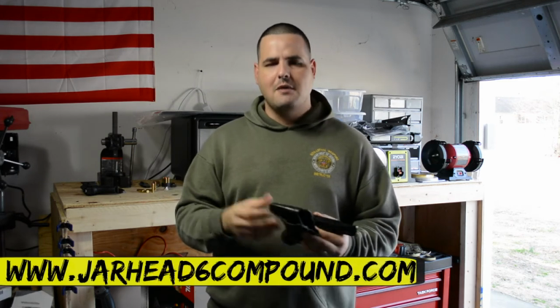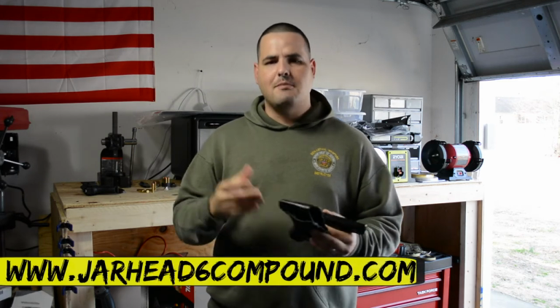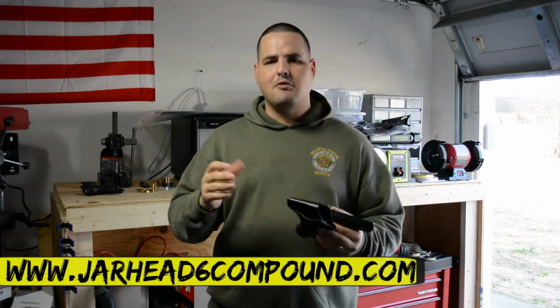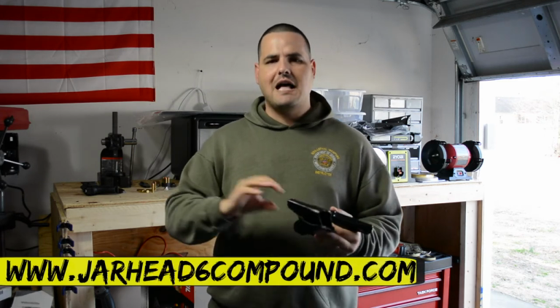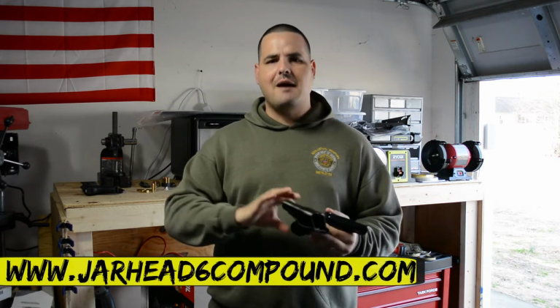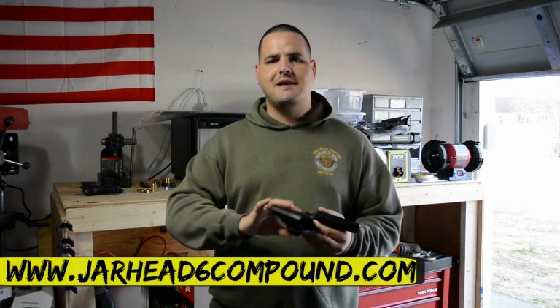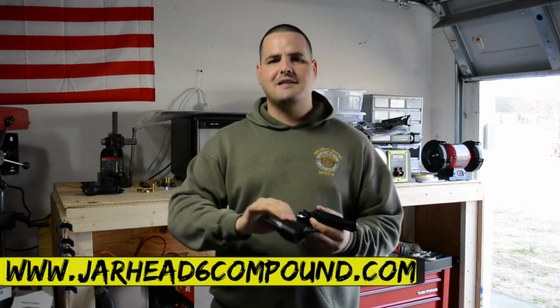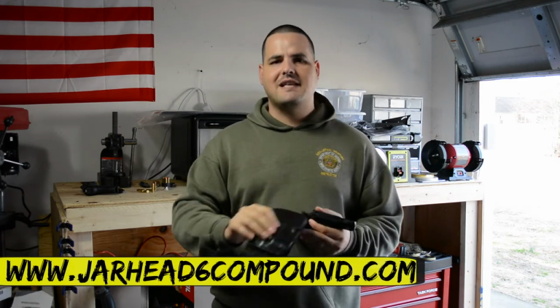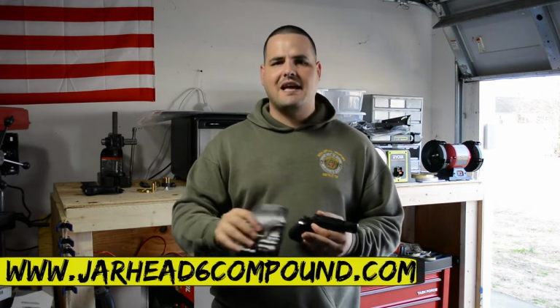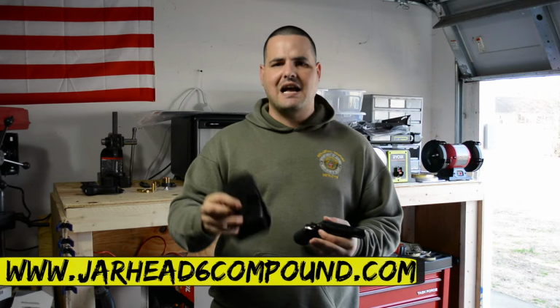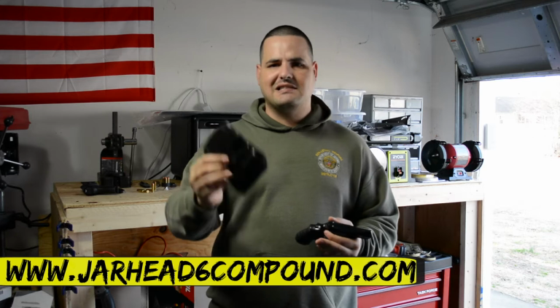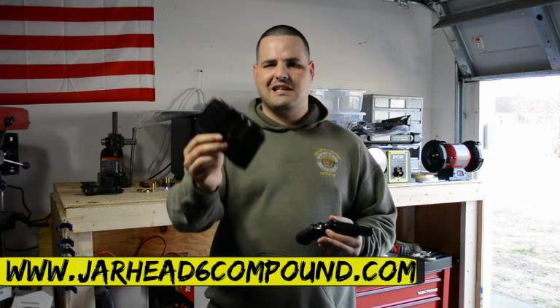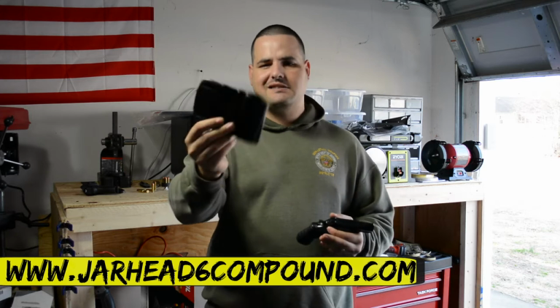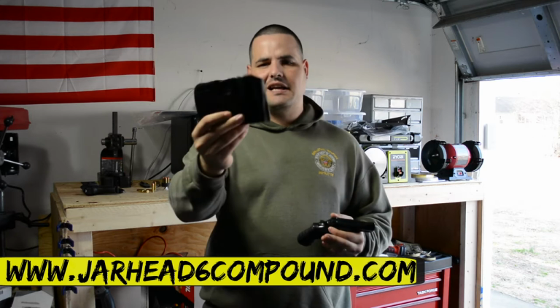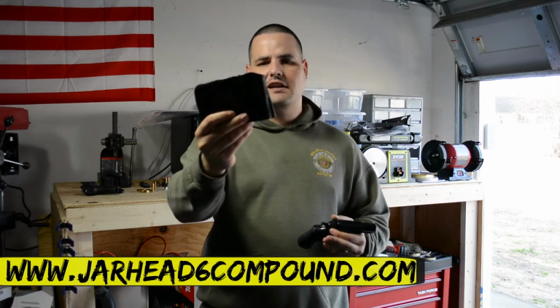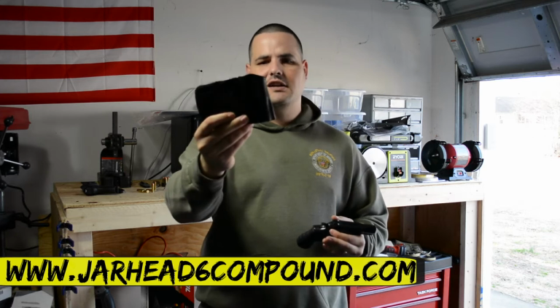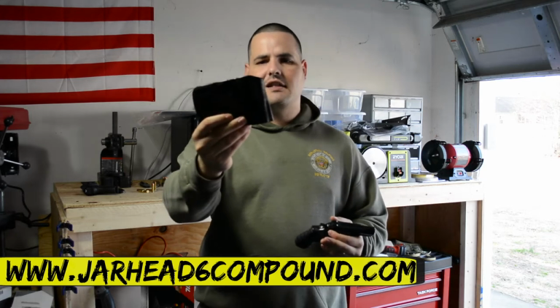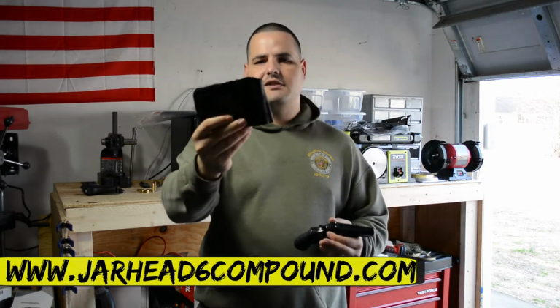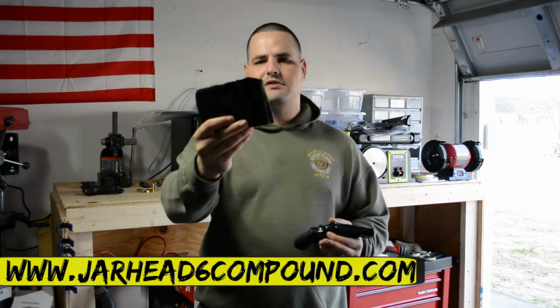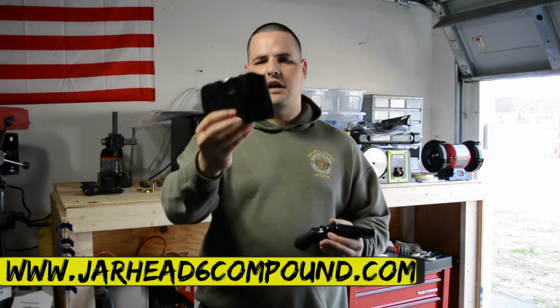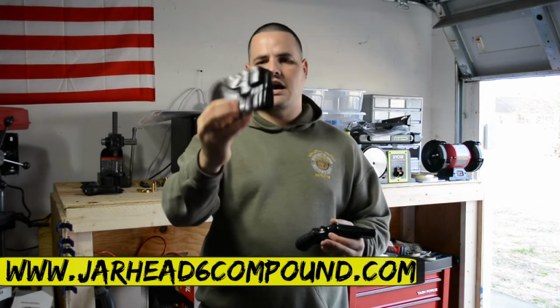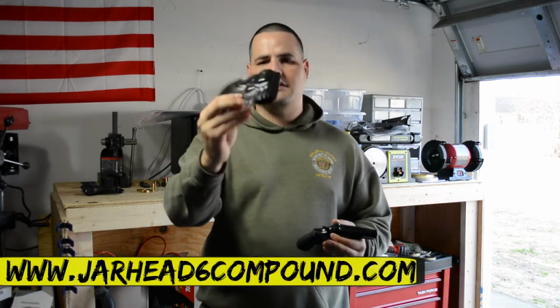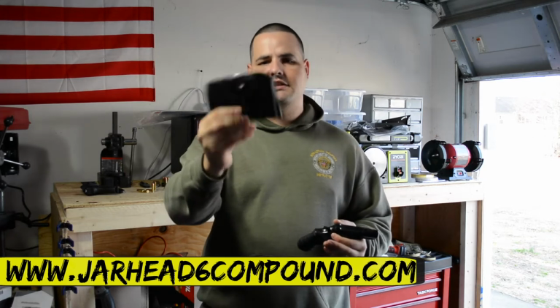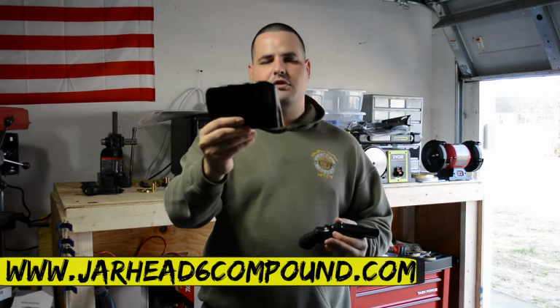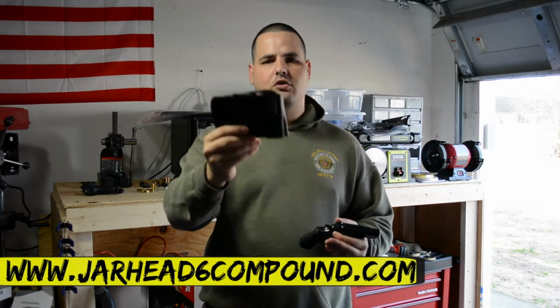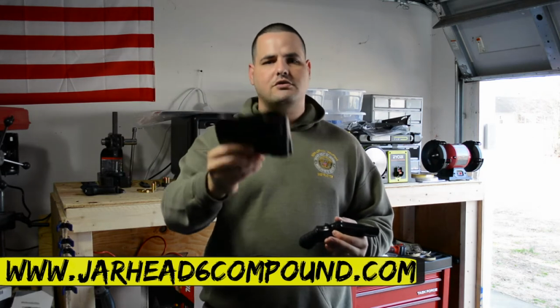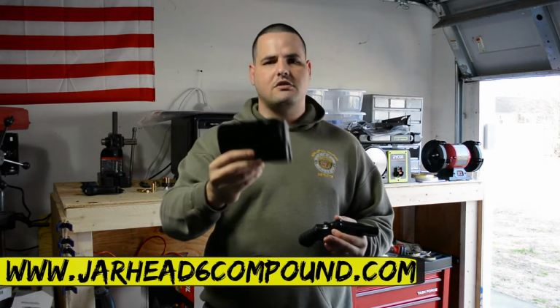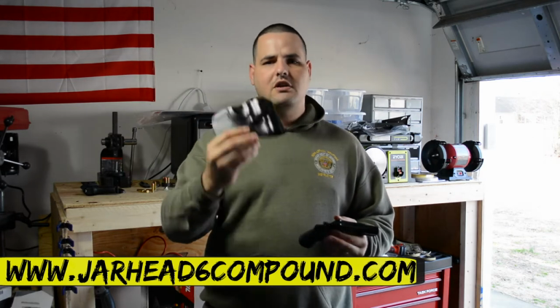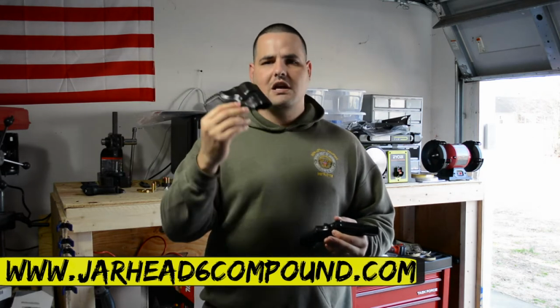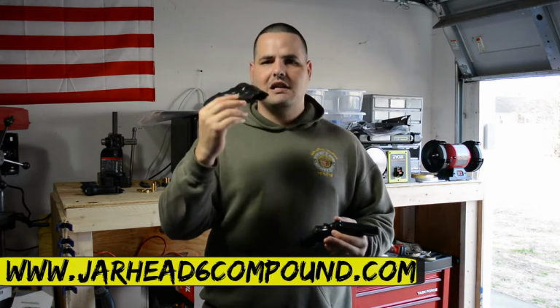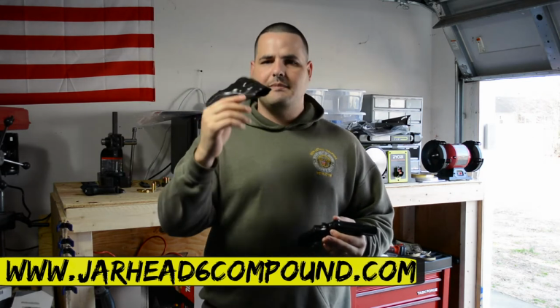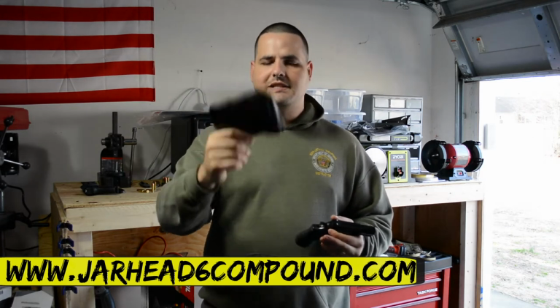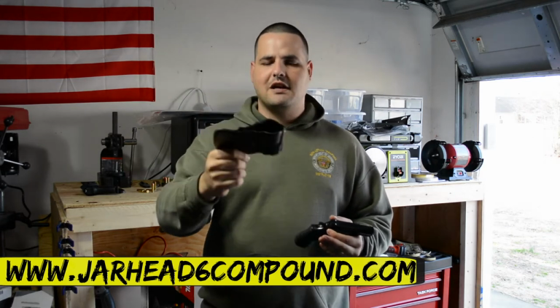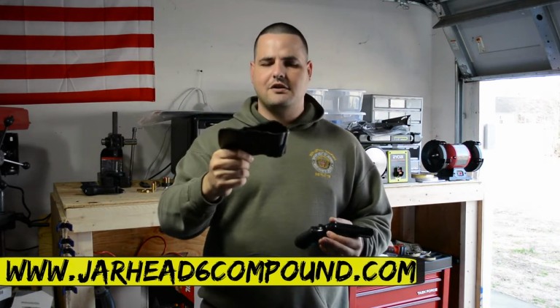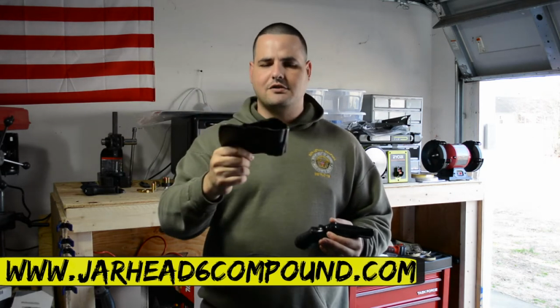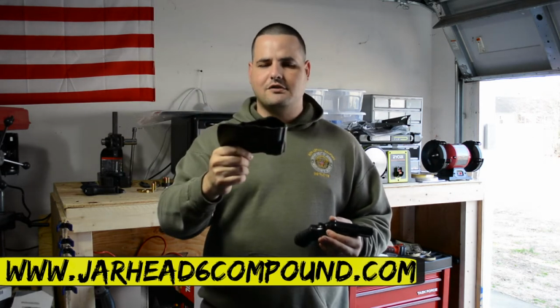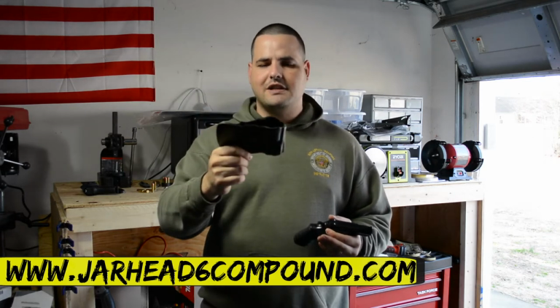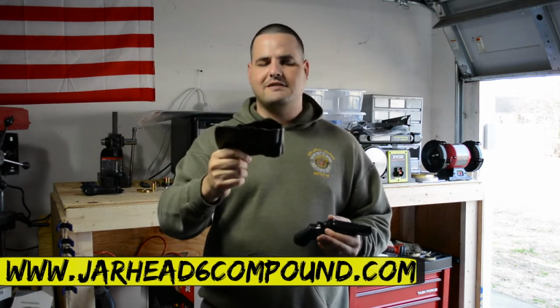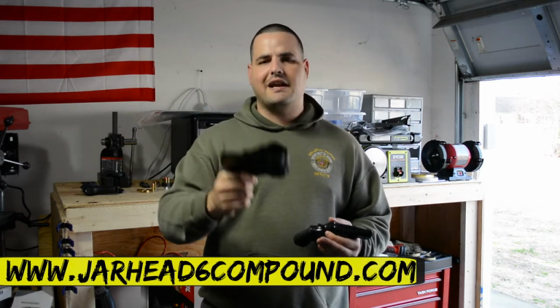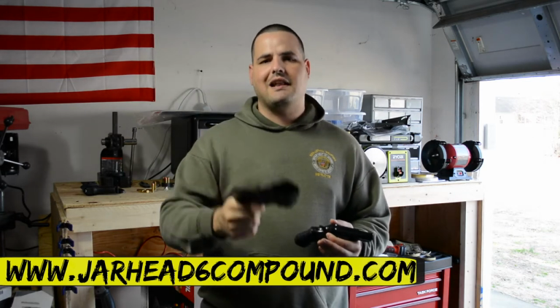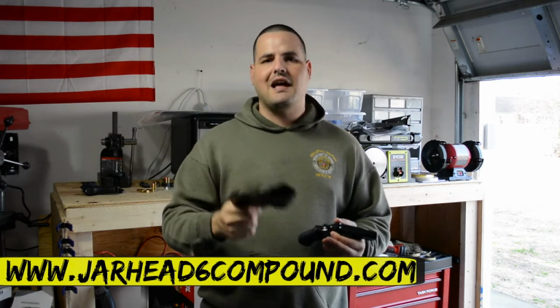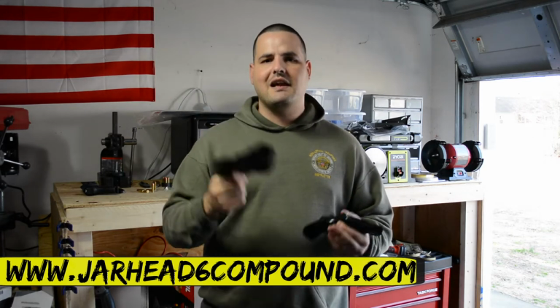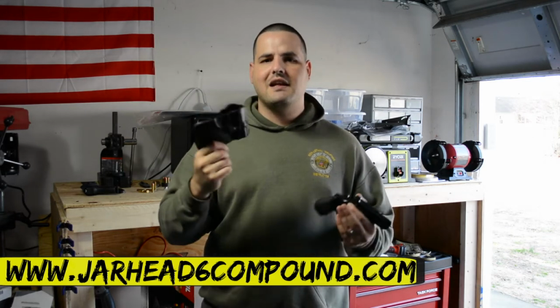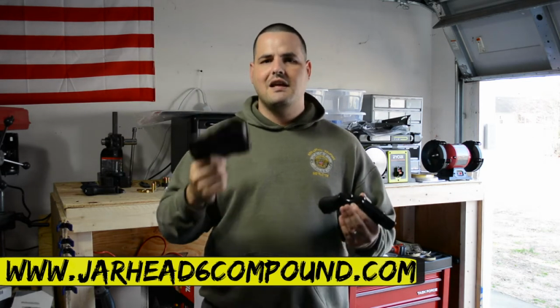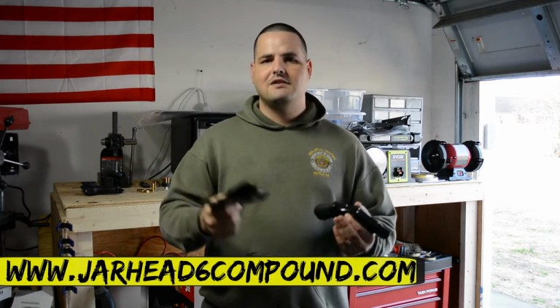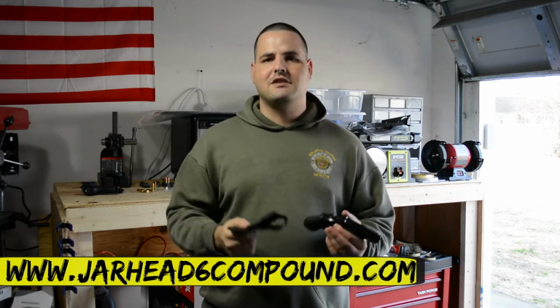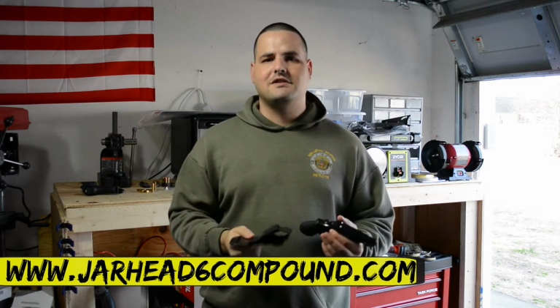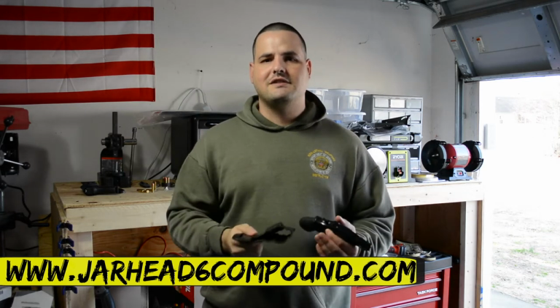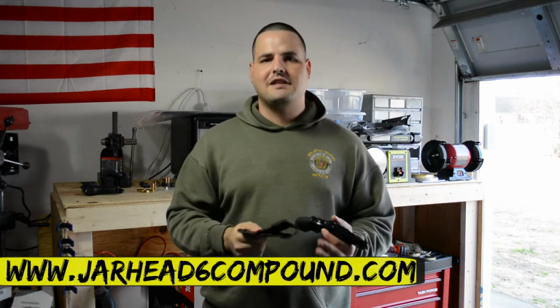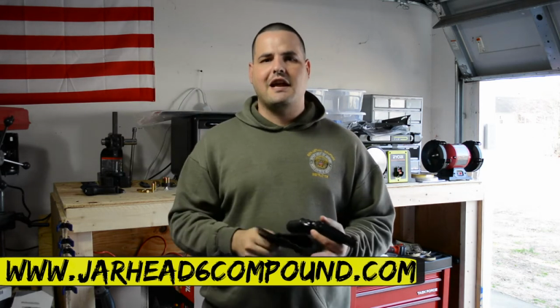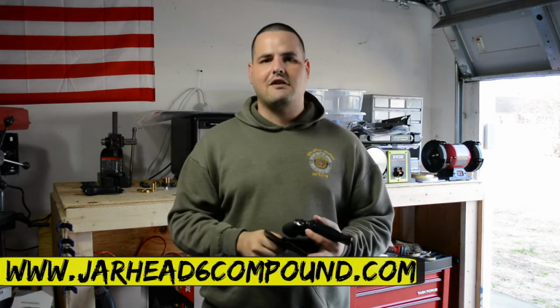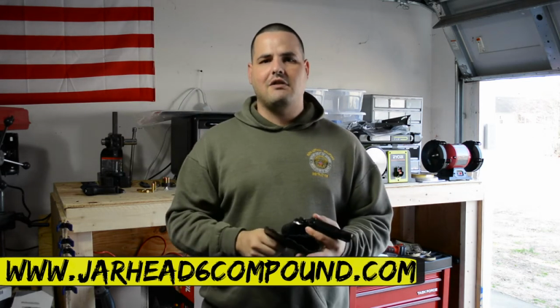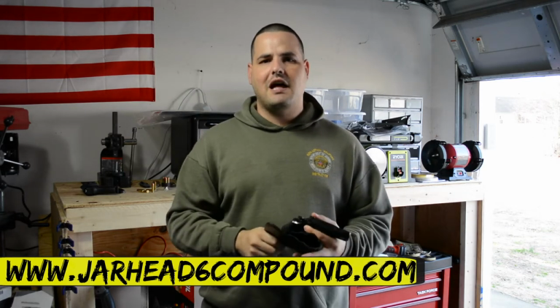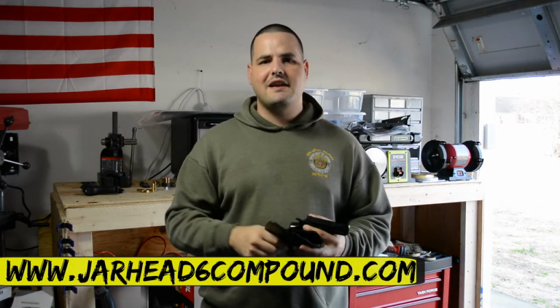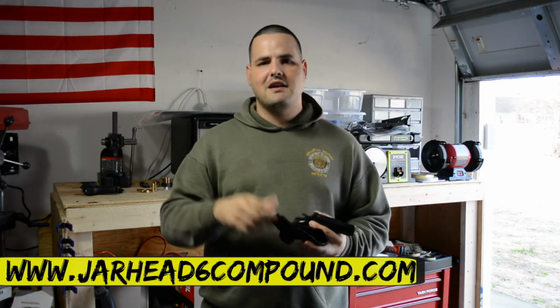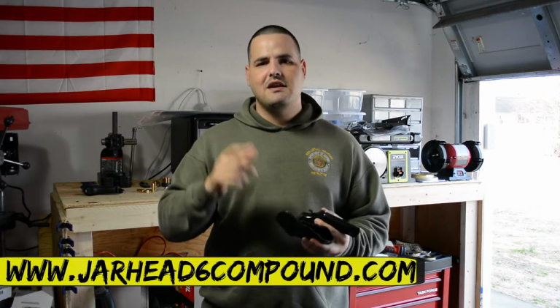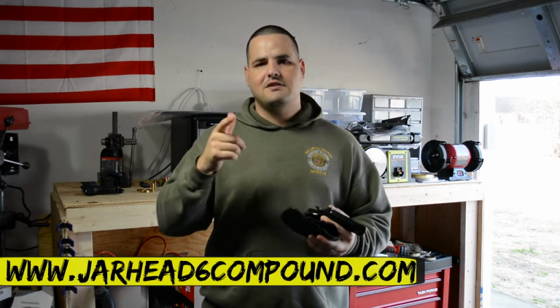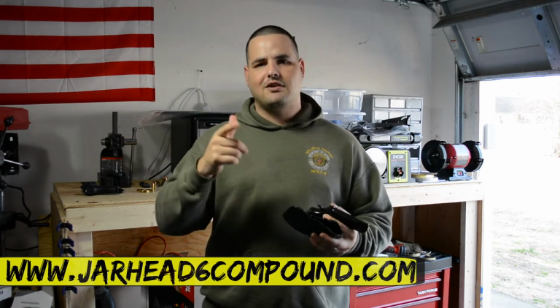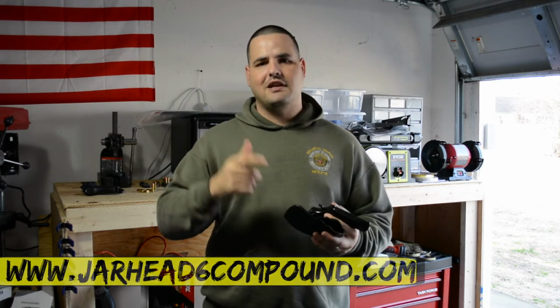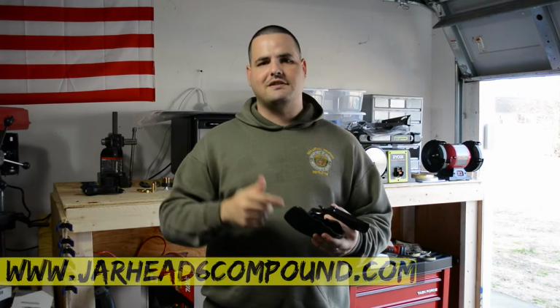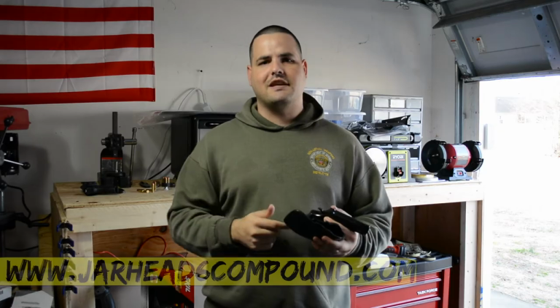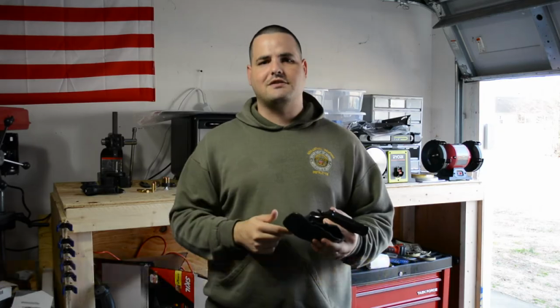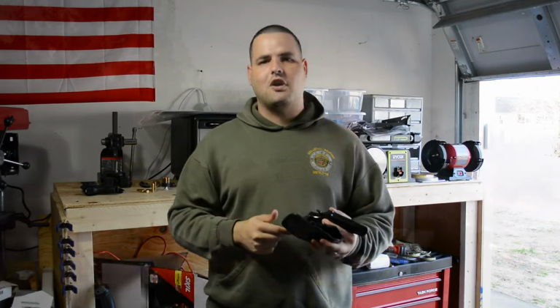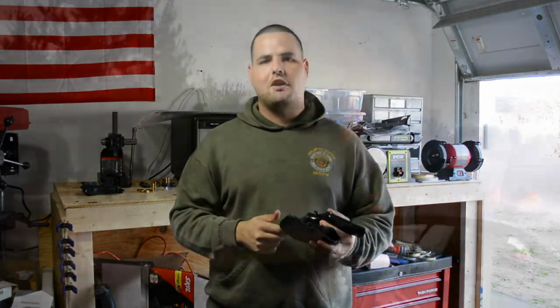With that being said, let's take a look at this holster. Let me tell you some things that I like and some things that I don't like. So let's get started.